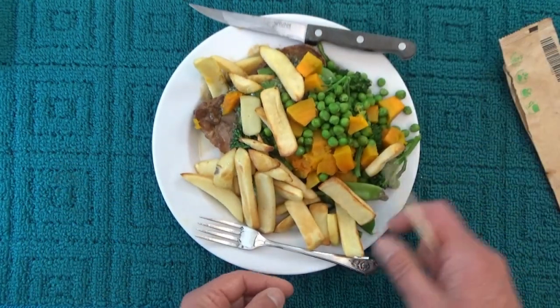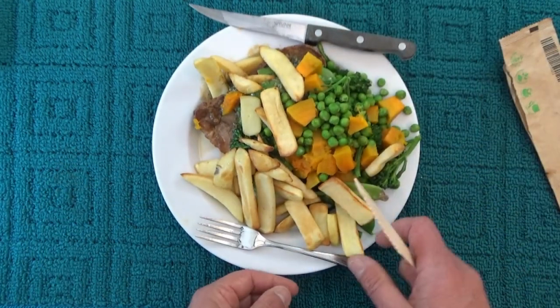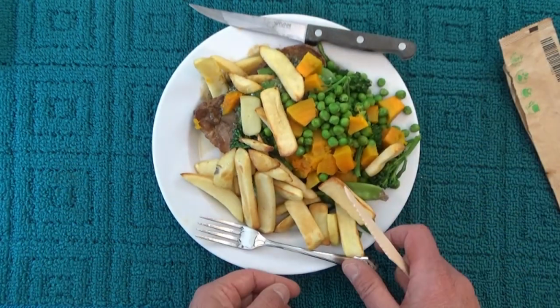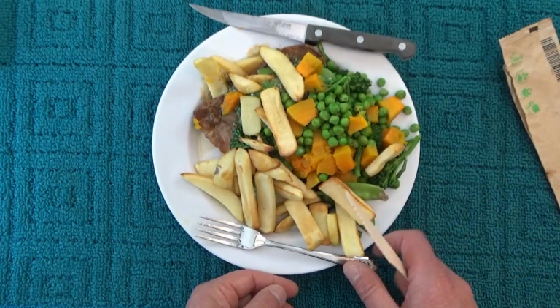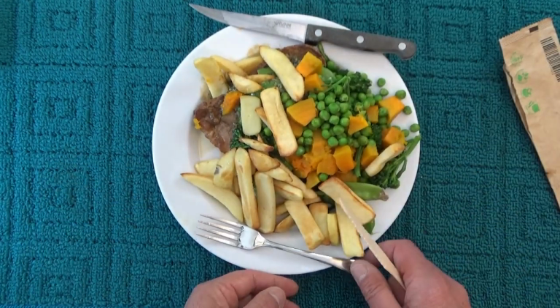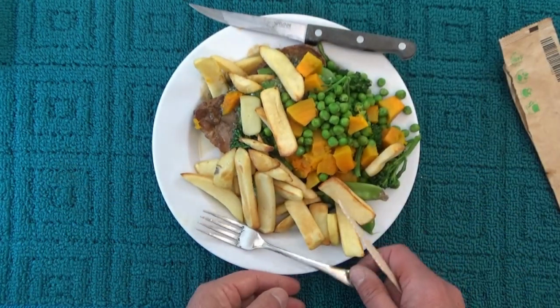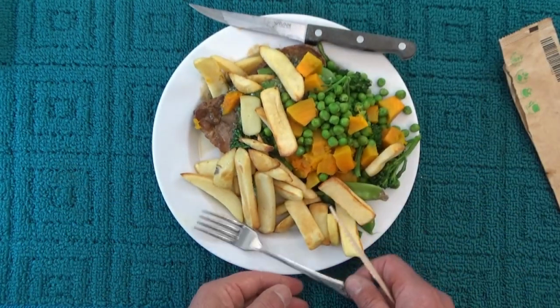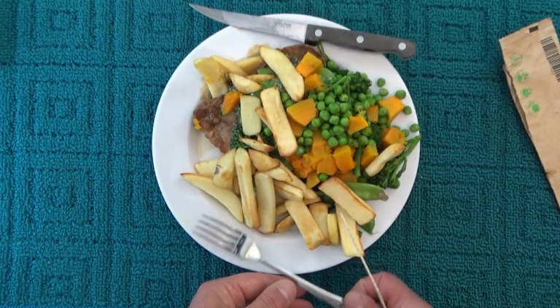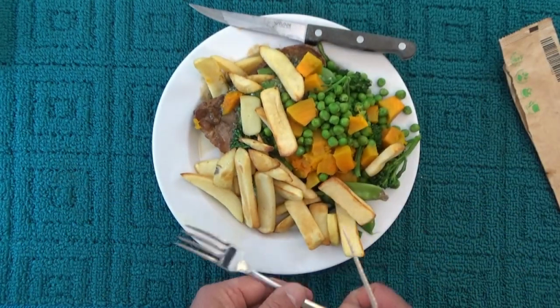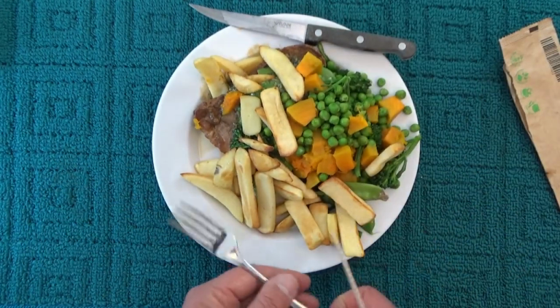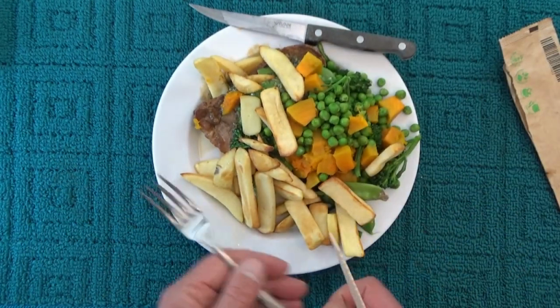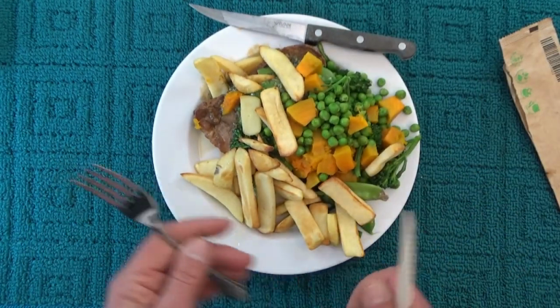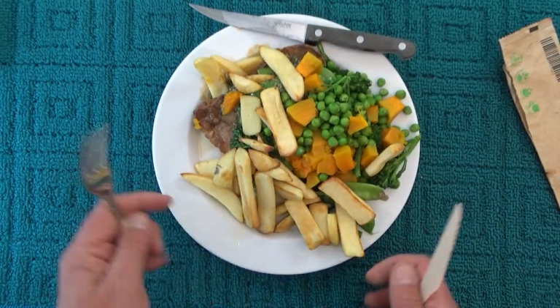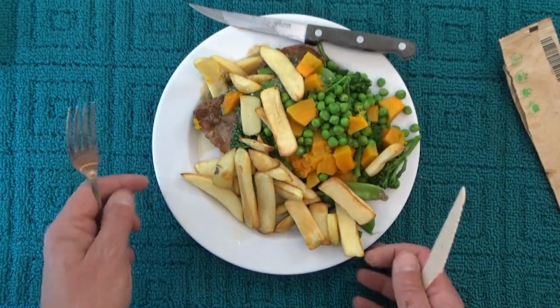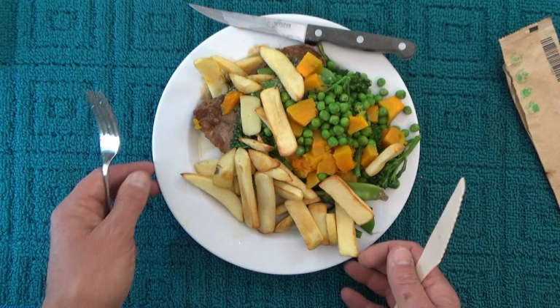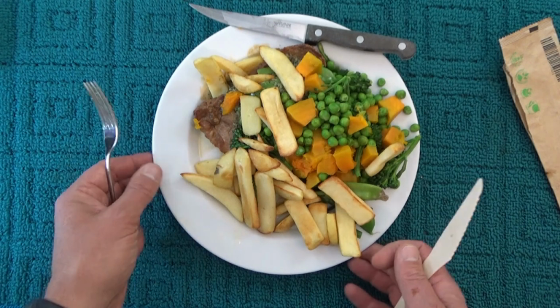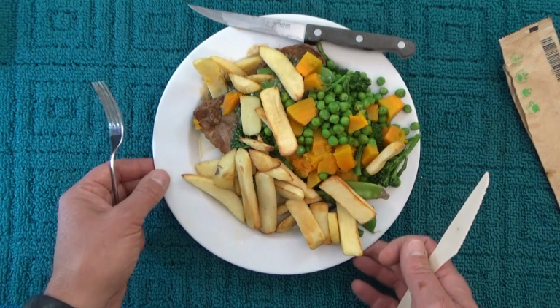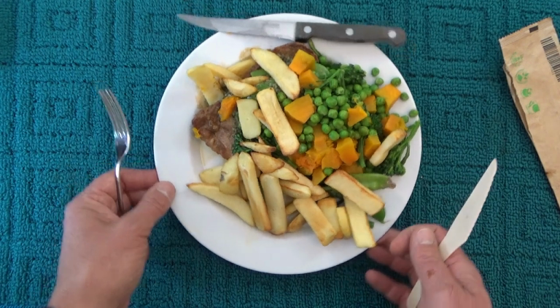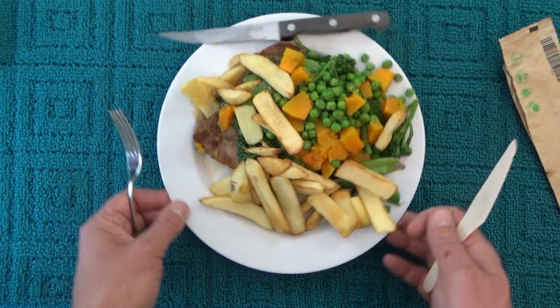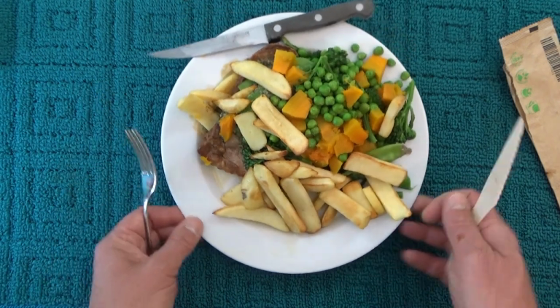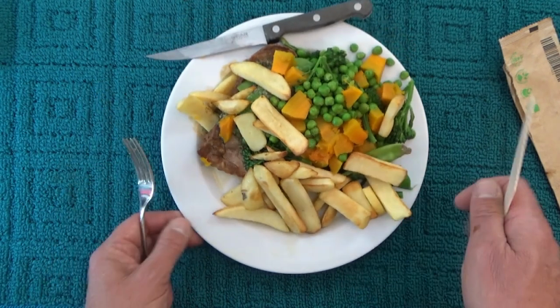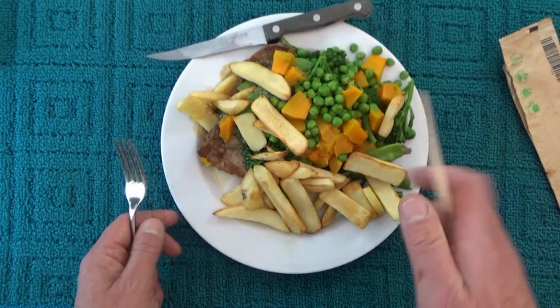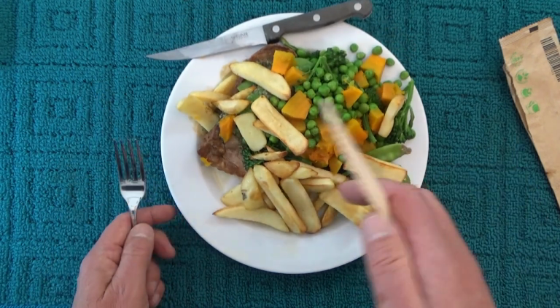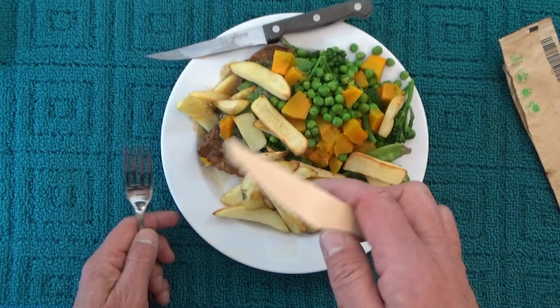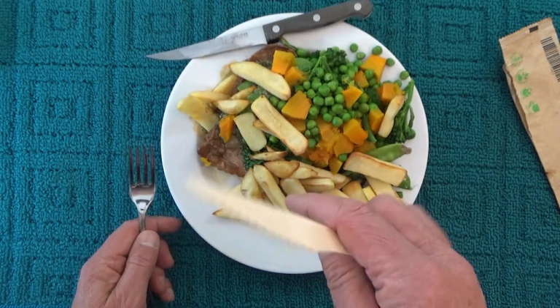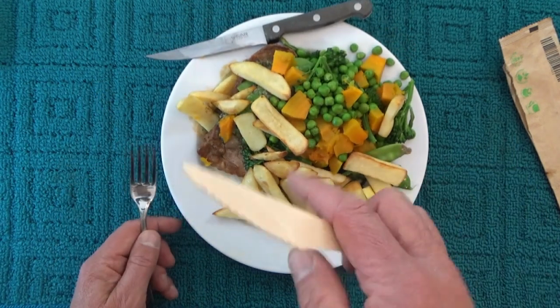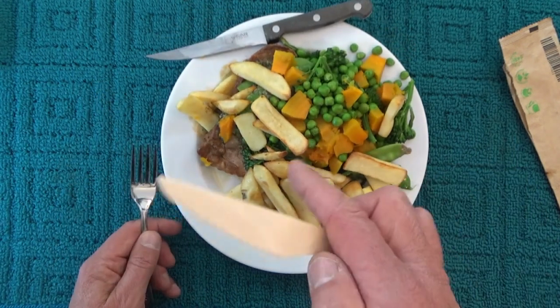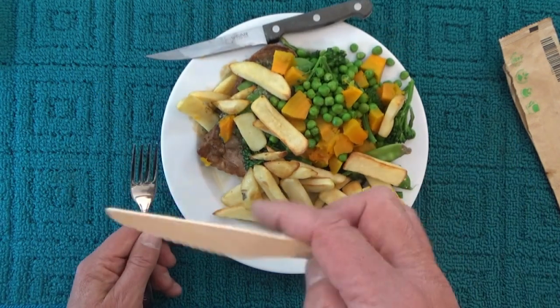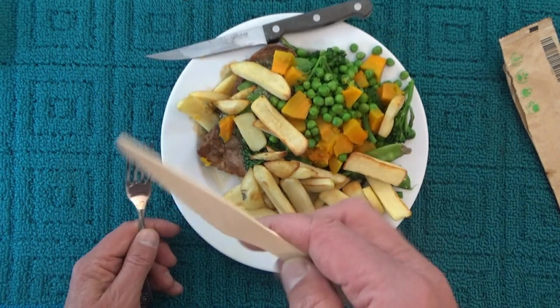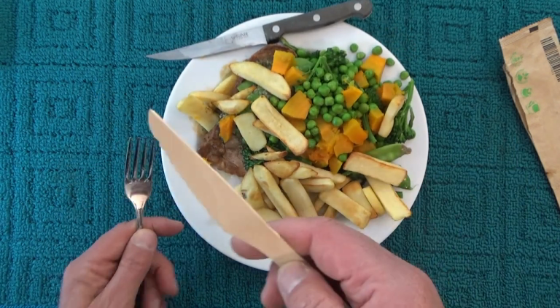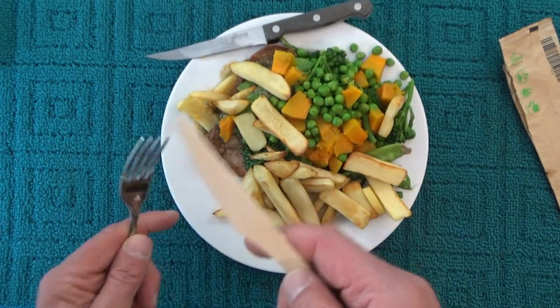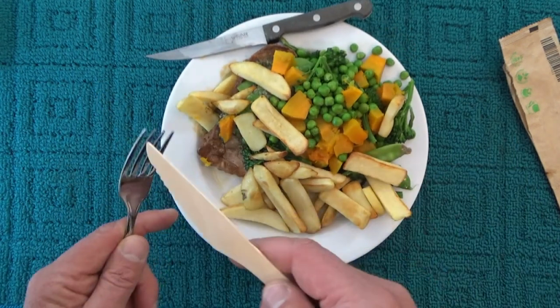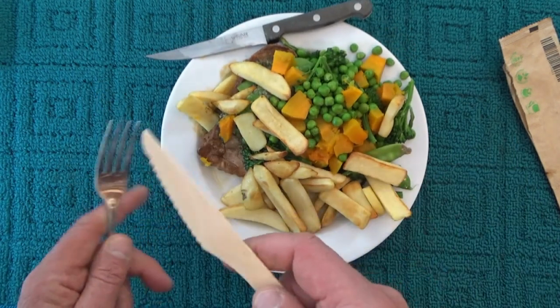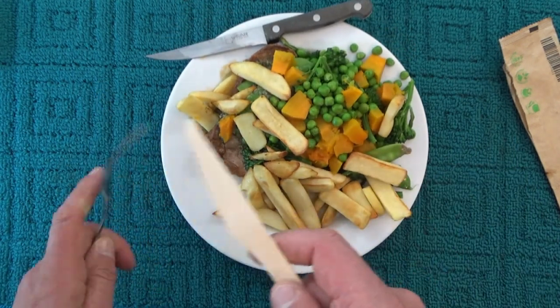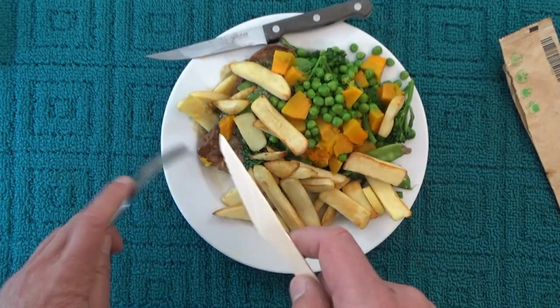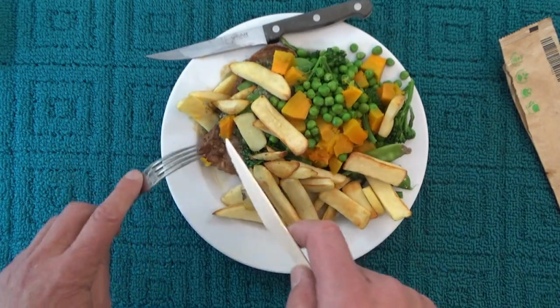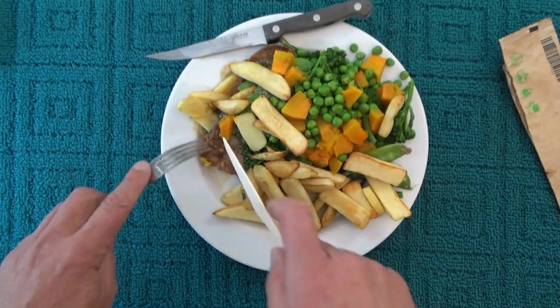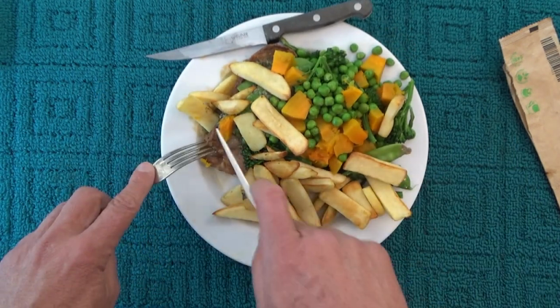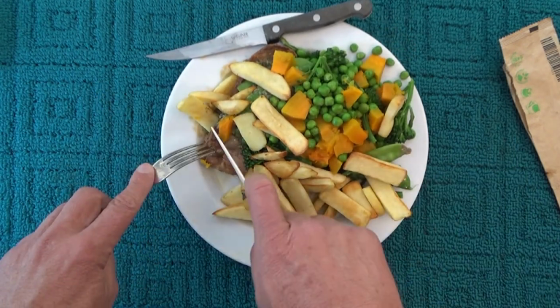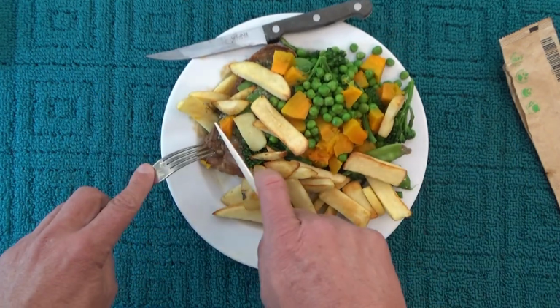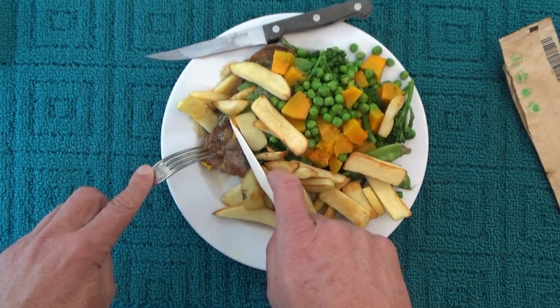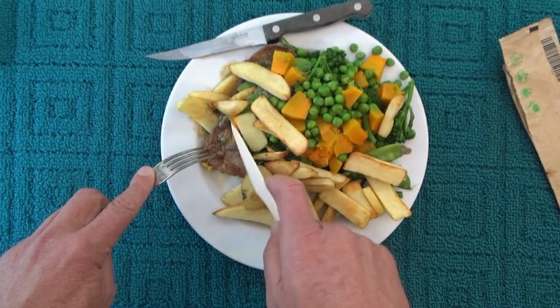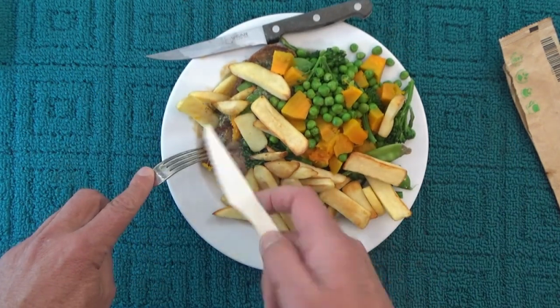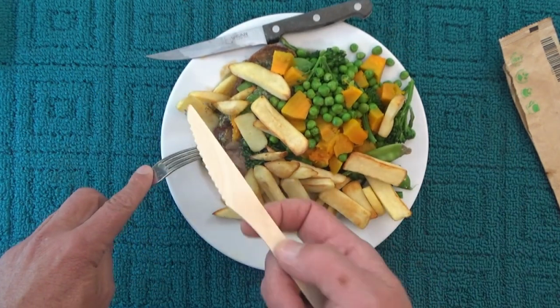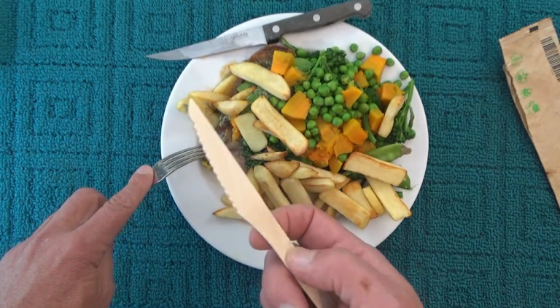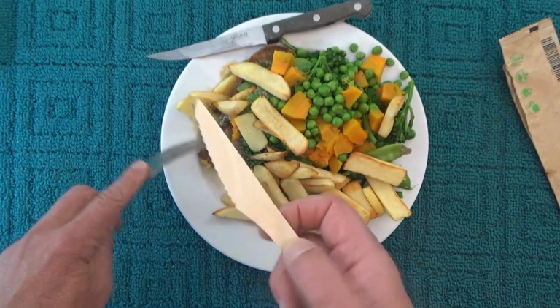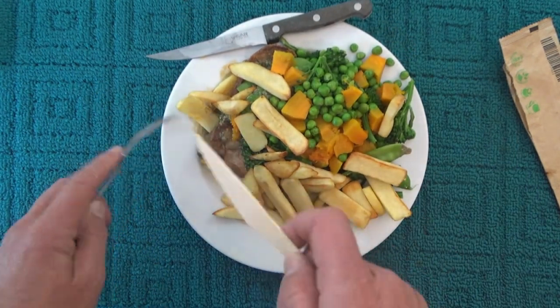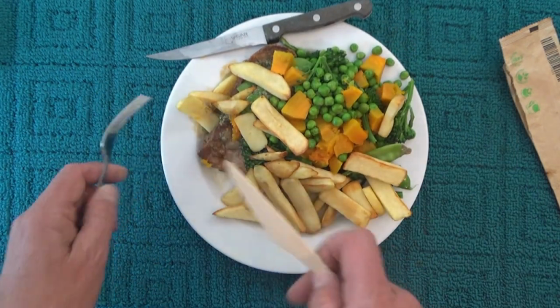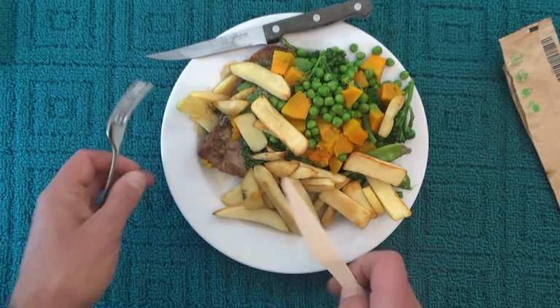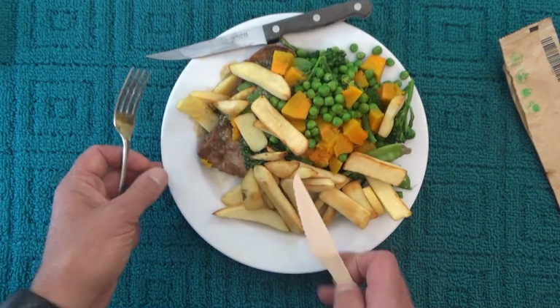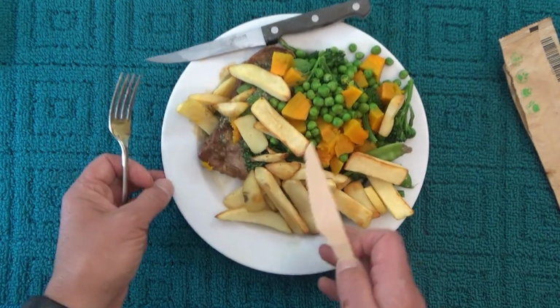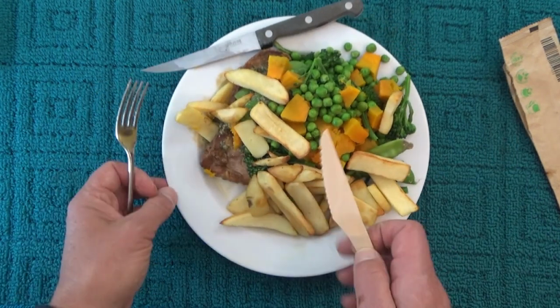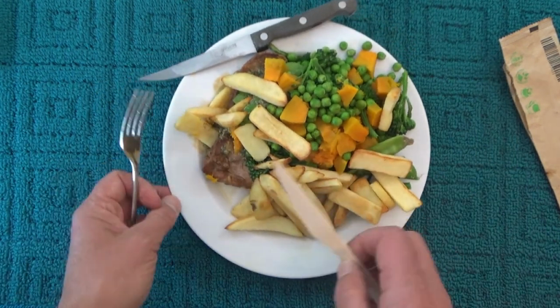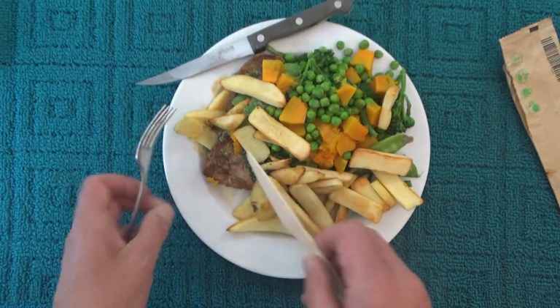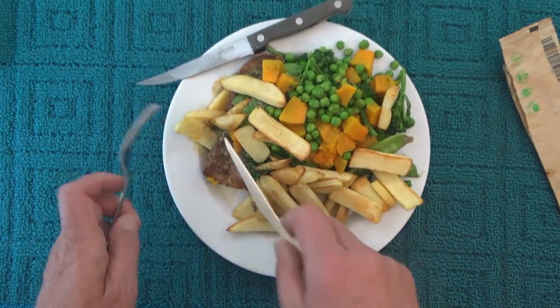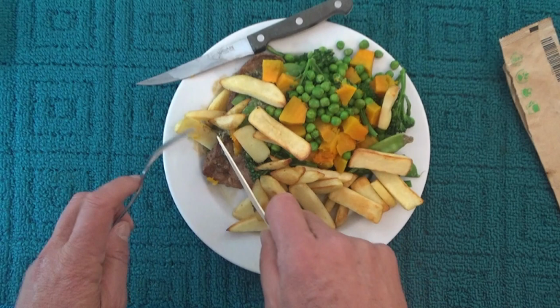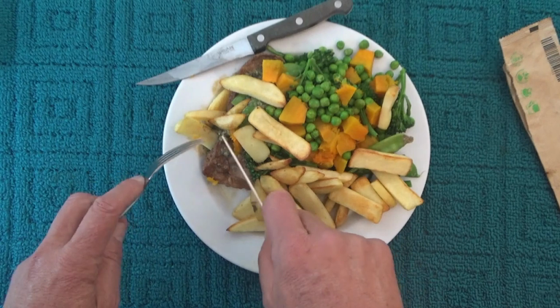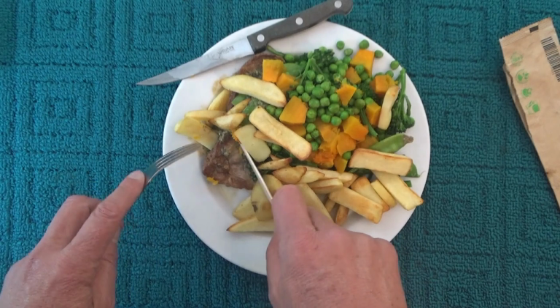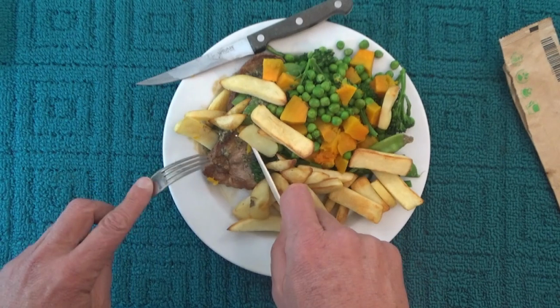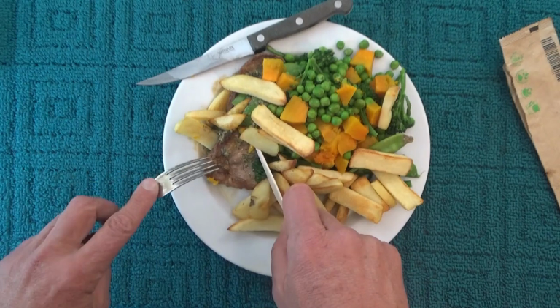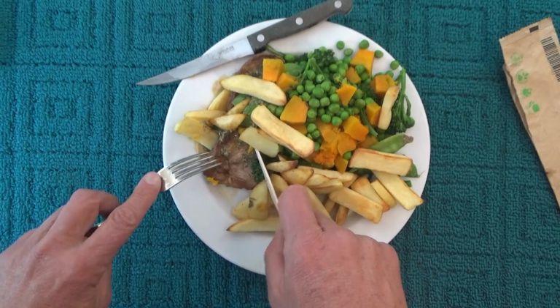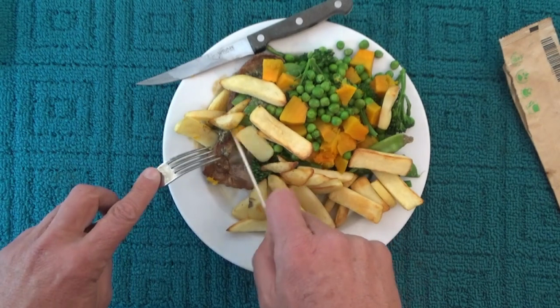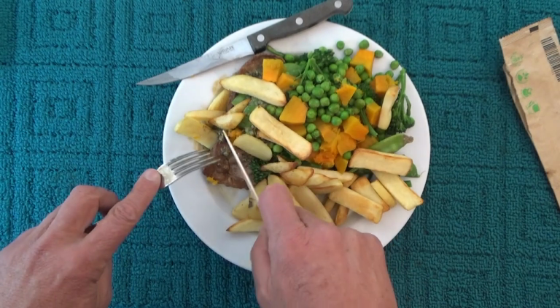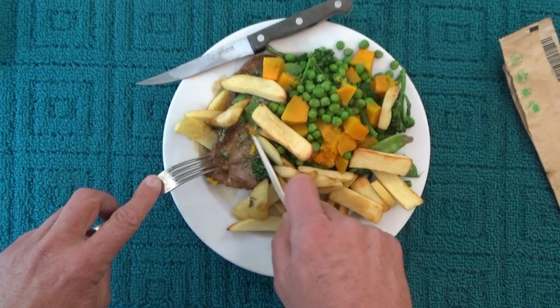I'm not sure what happened to the fork in that packet, but anyway I've got my regular fork and the wooden knife, and let's see how we go.